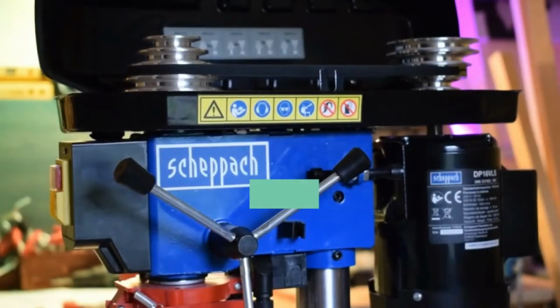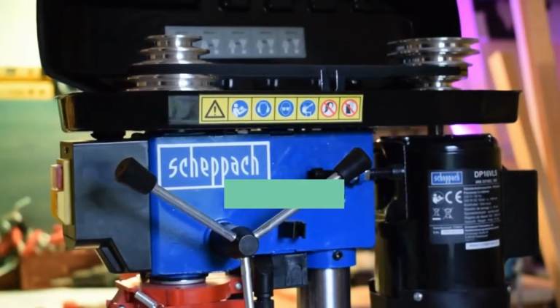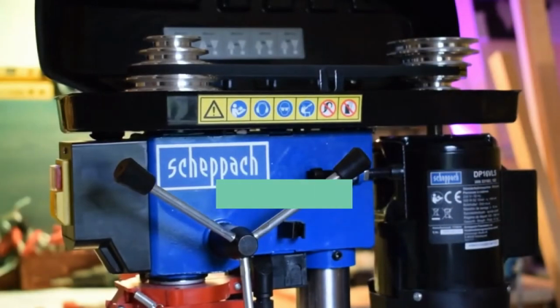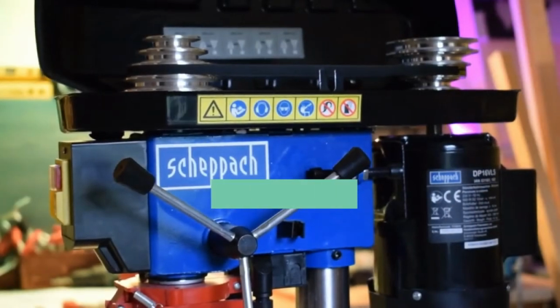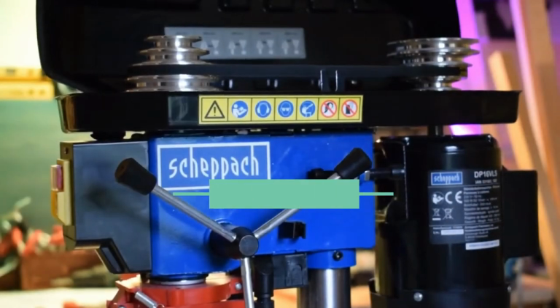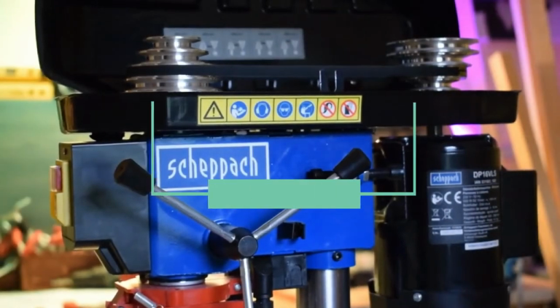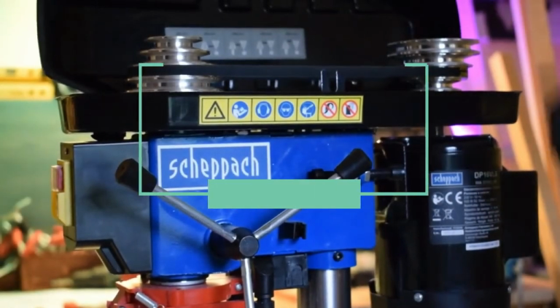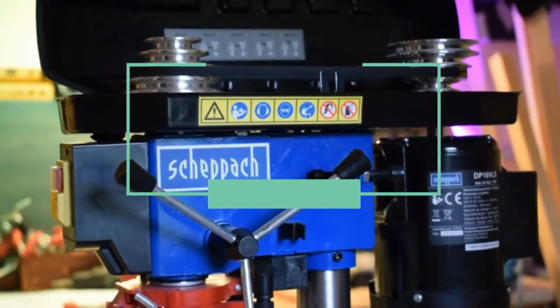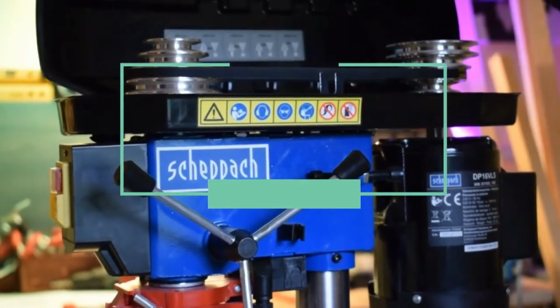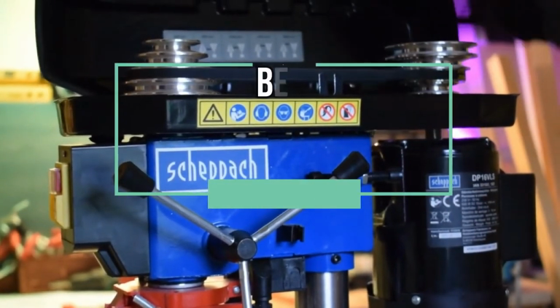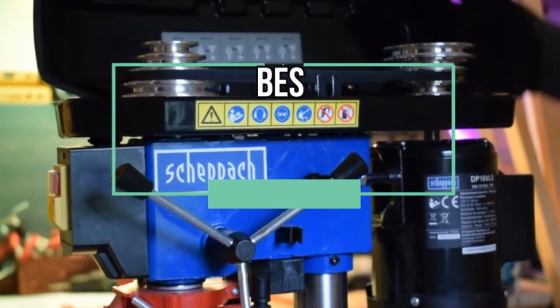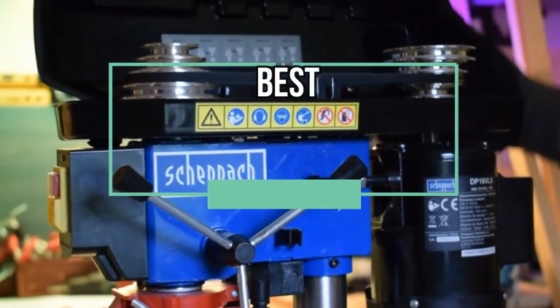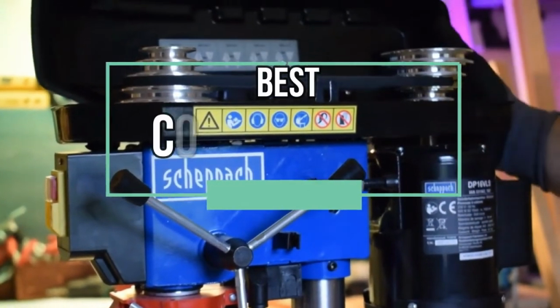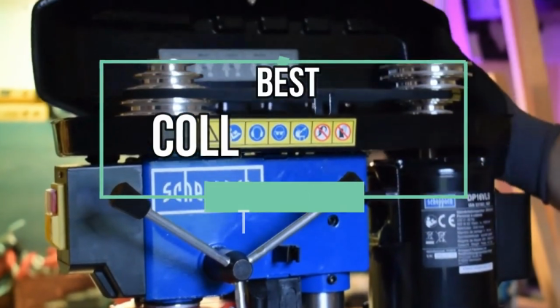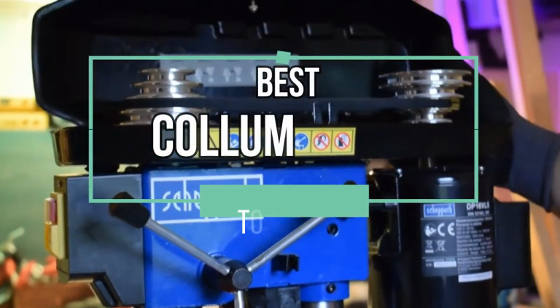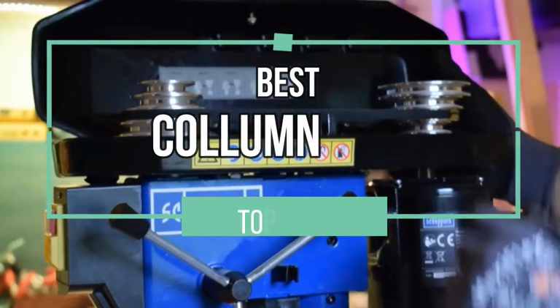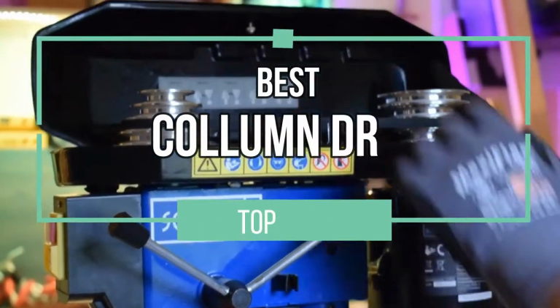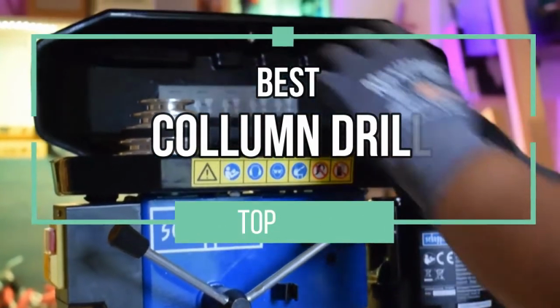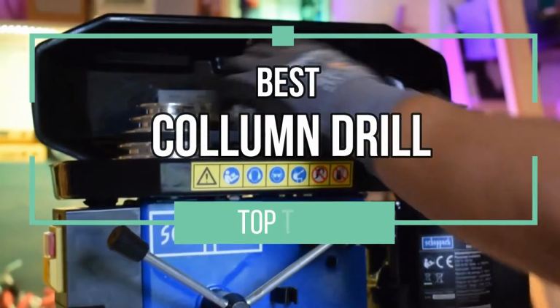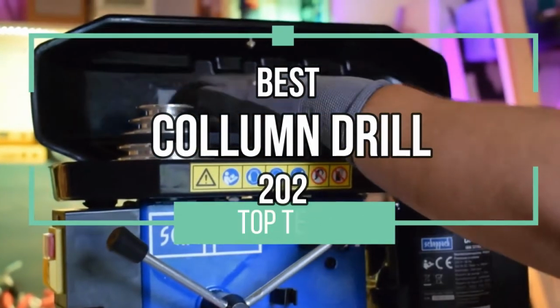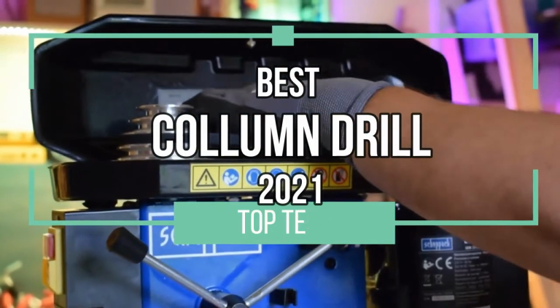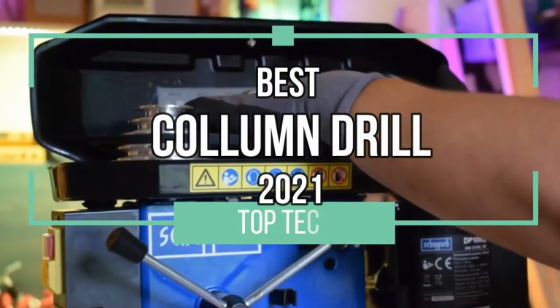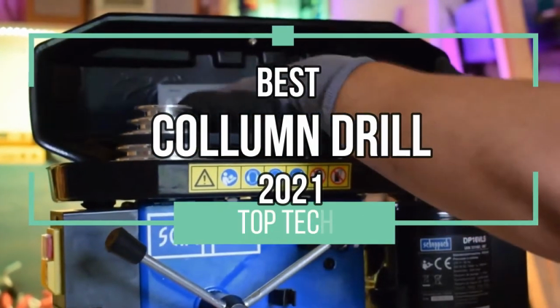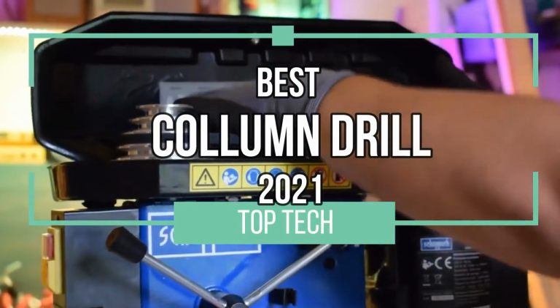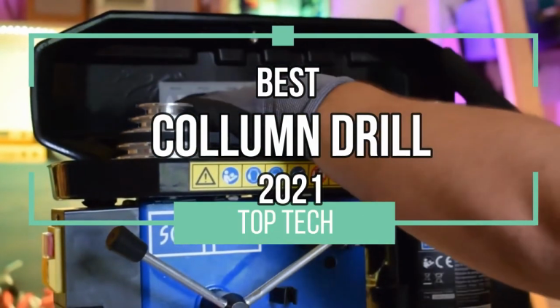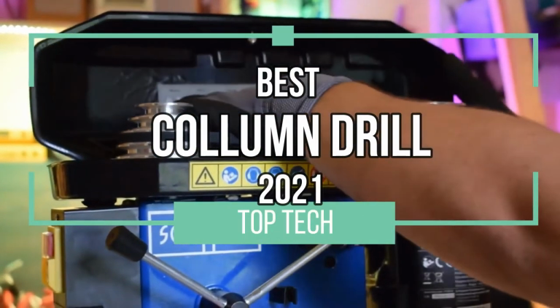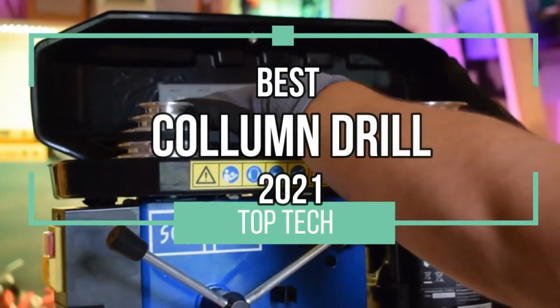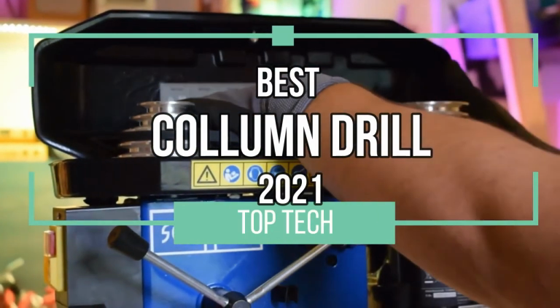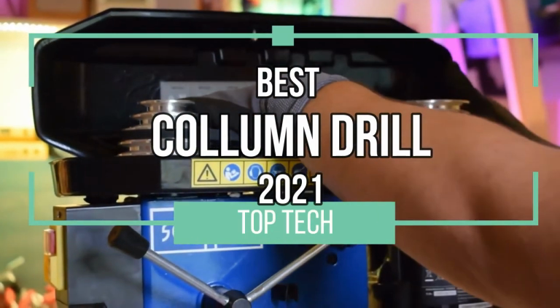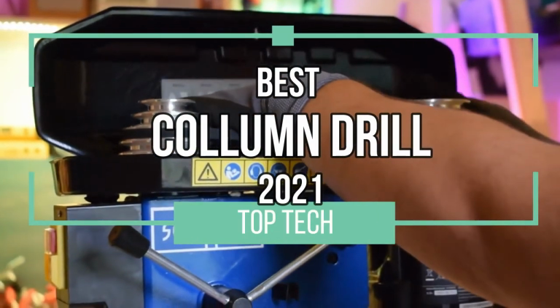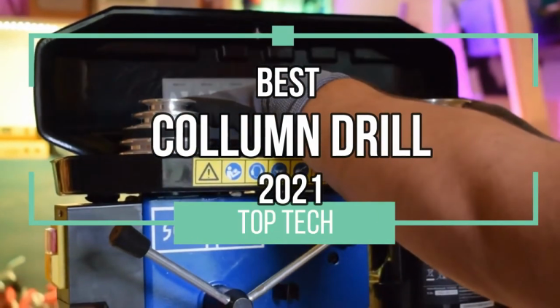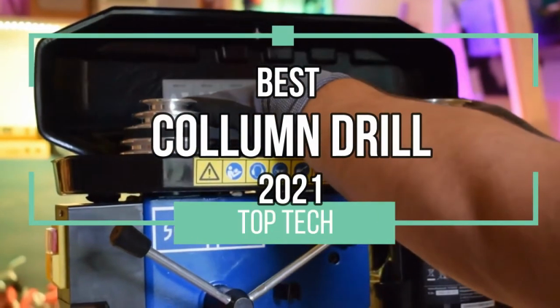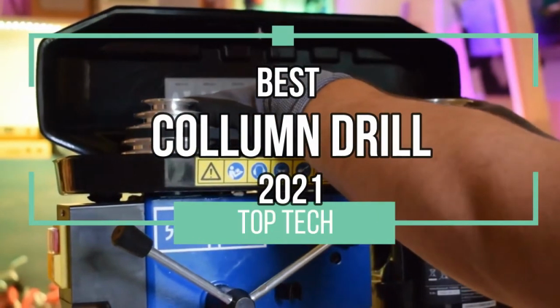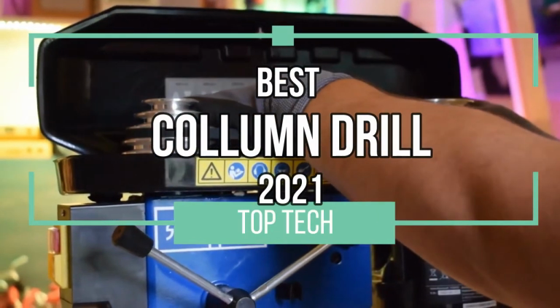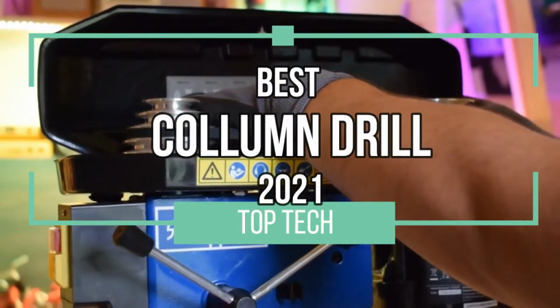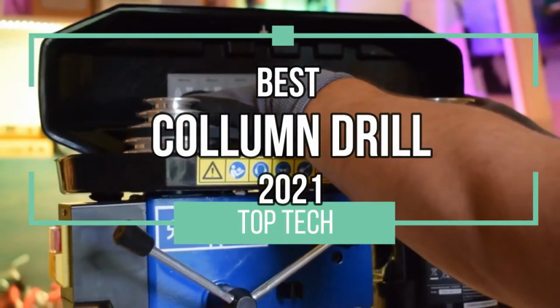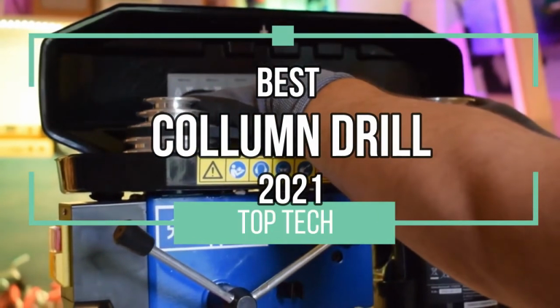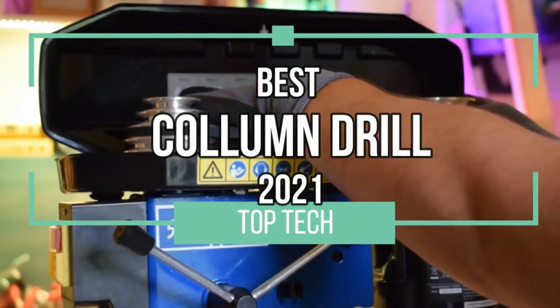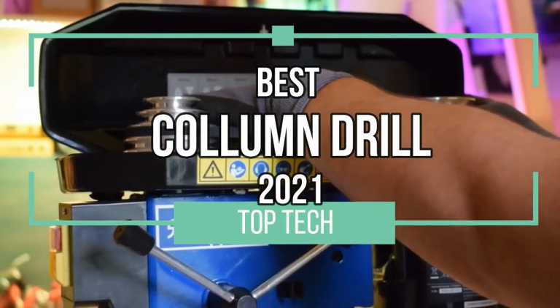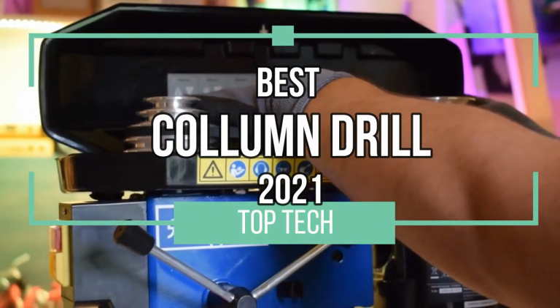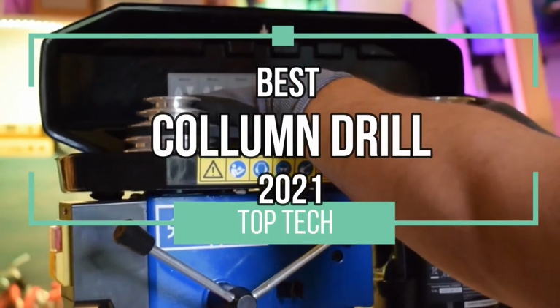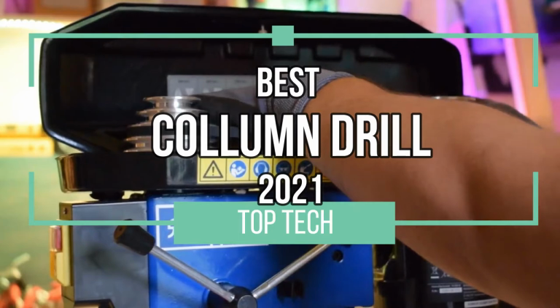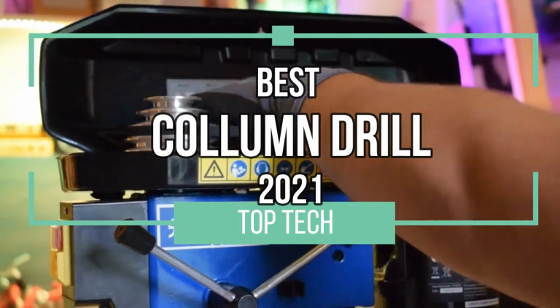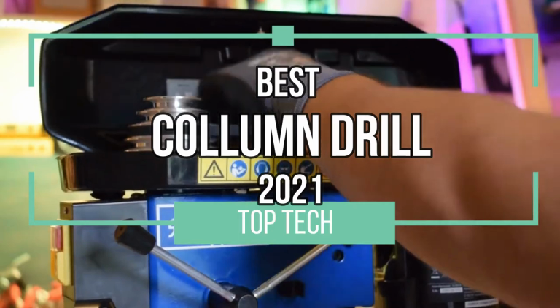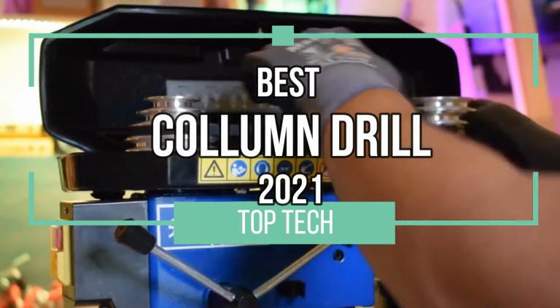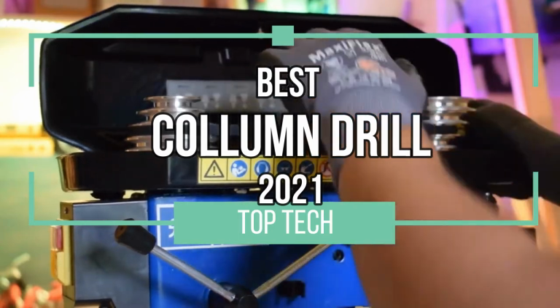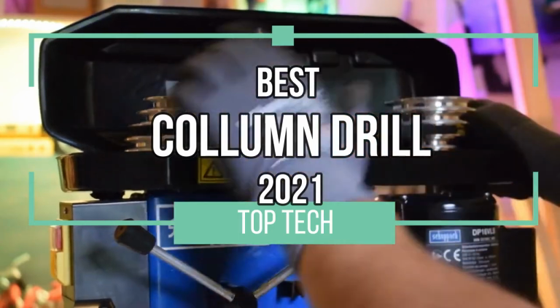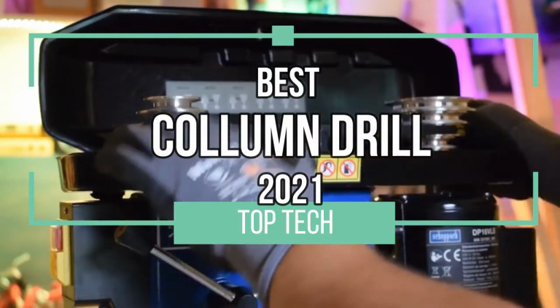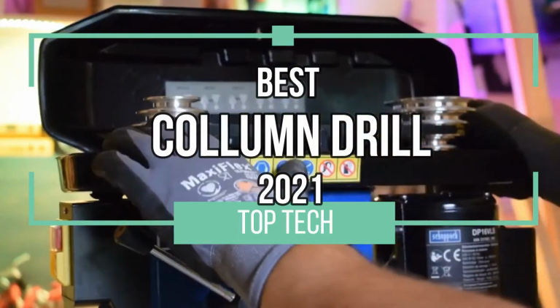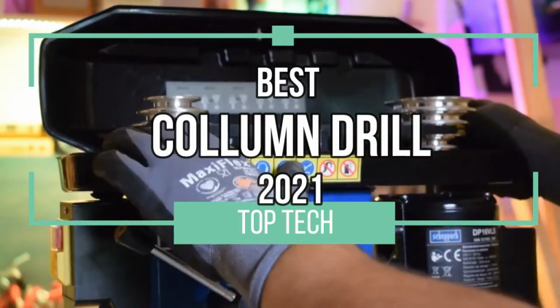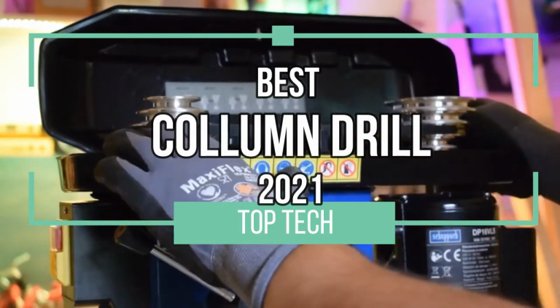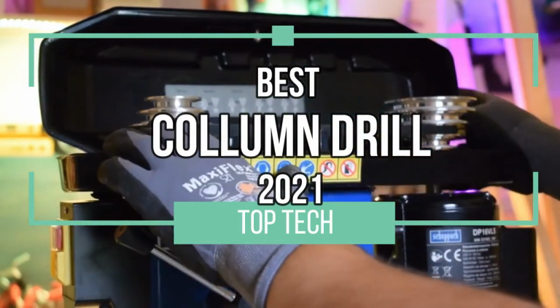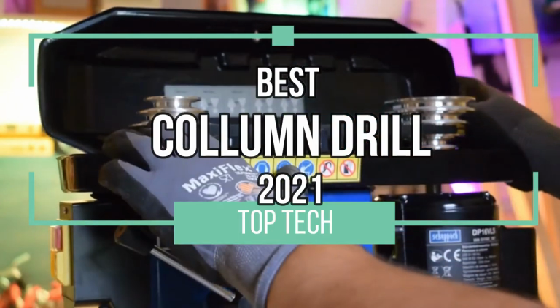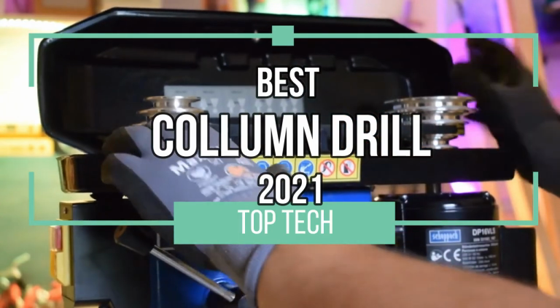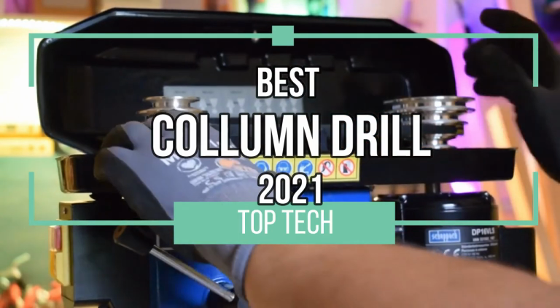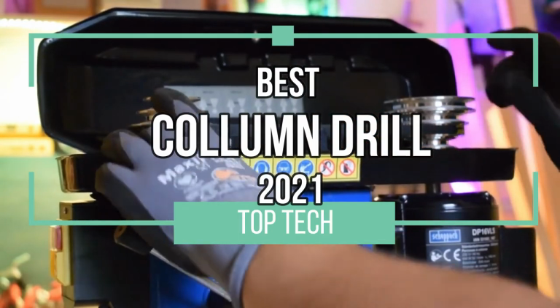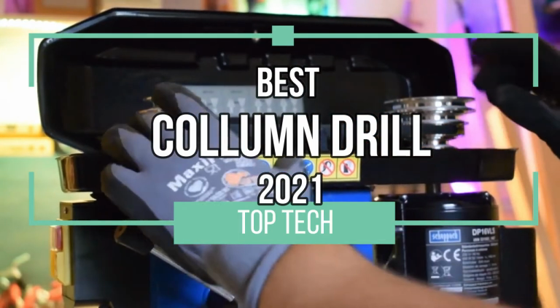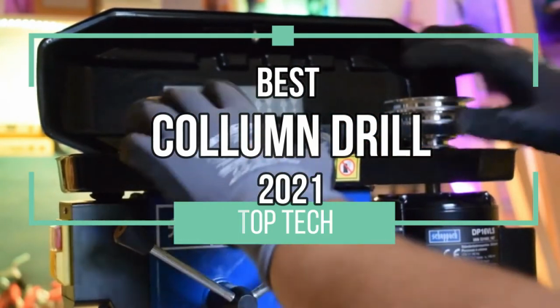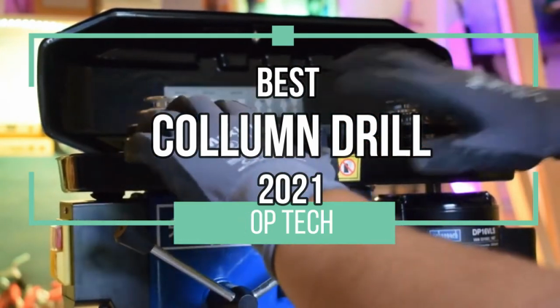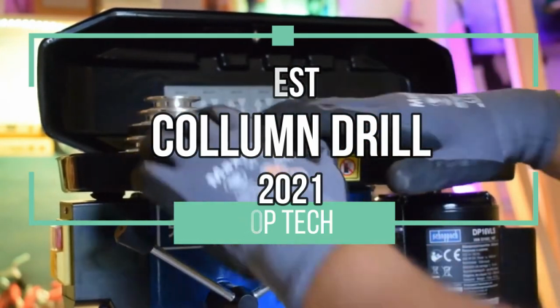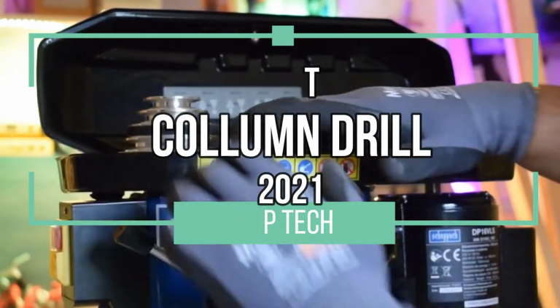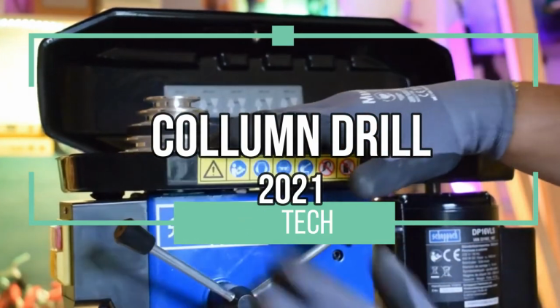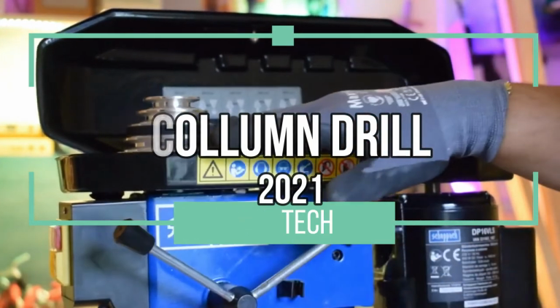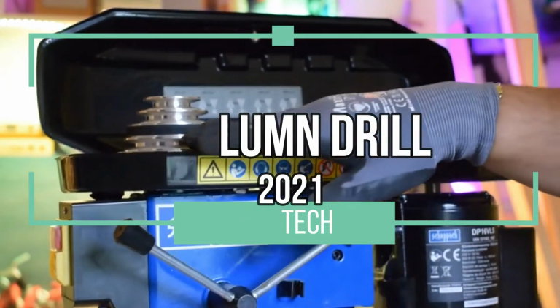Well, hi there. Welcome to the Top Tech channel. Today, the best column drills of 2021. Now, let's not waste any more time. Let's go.